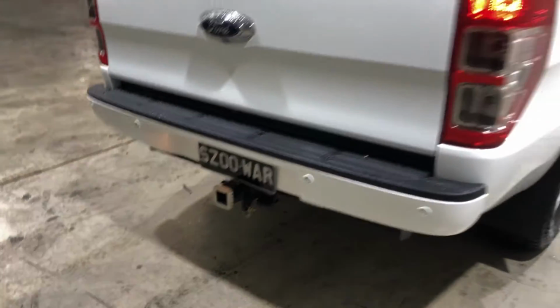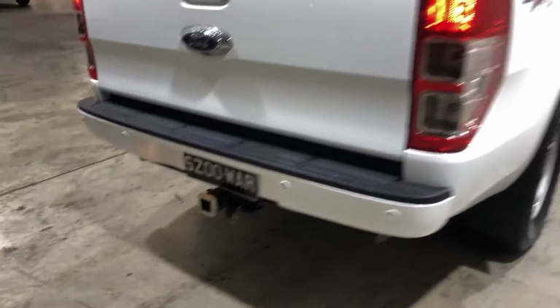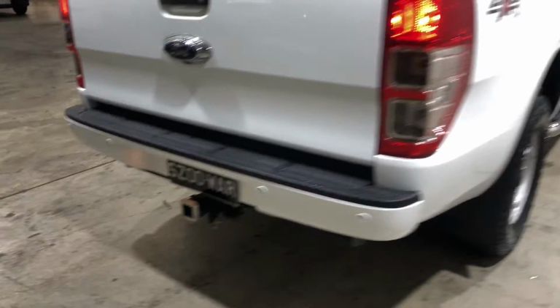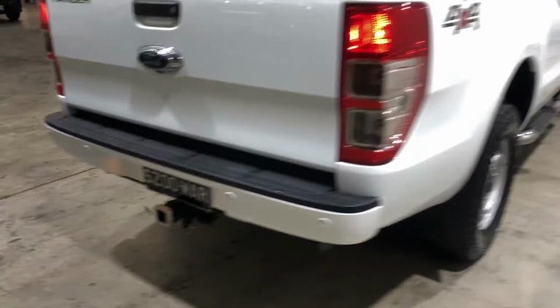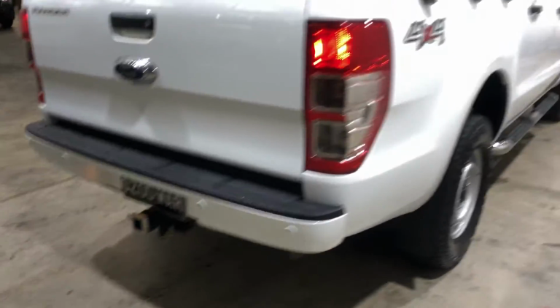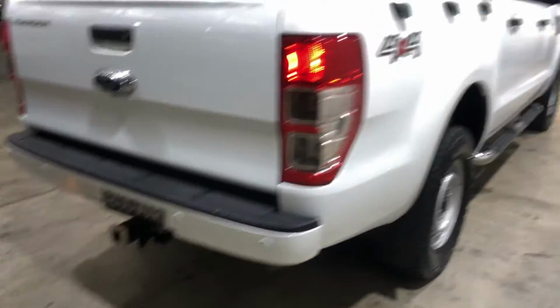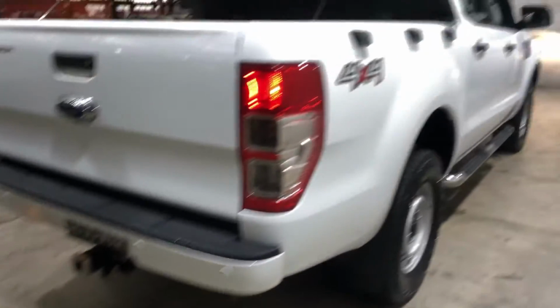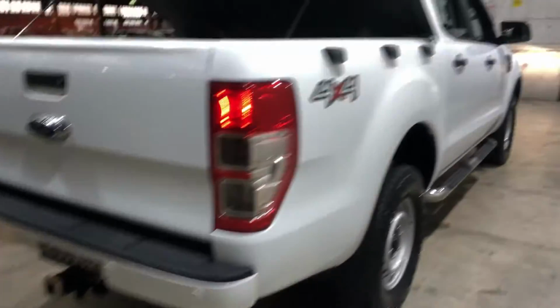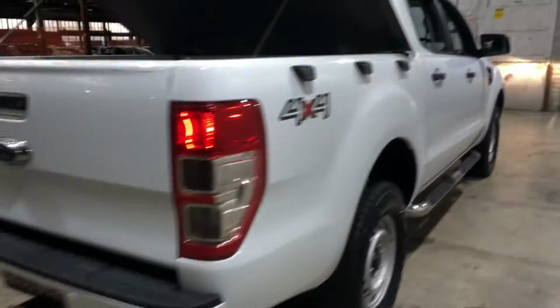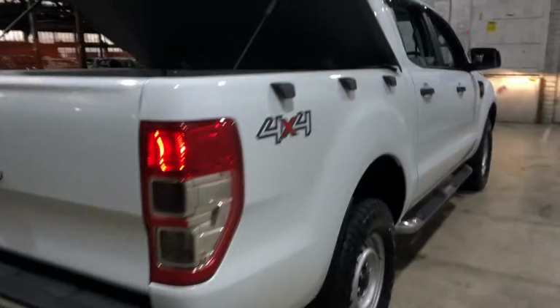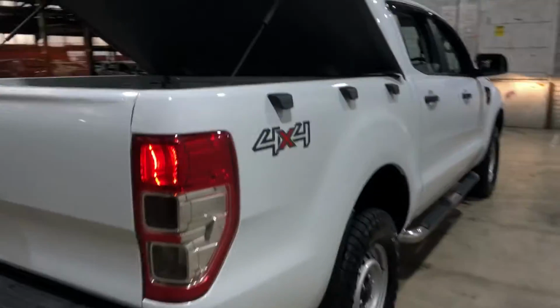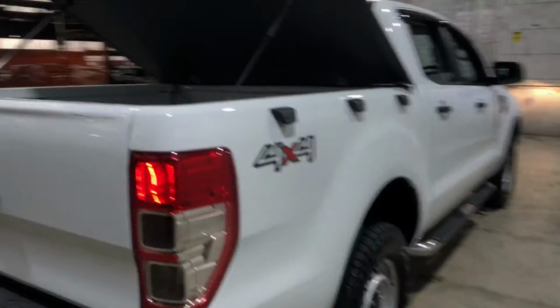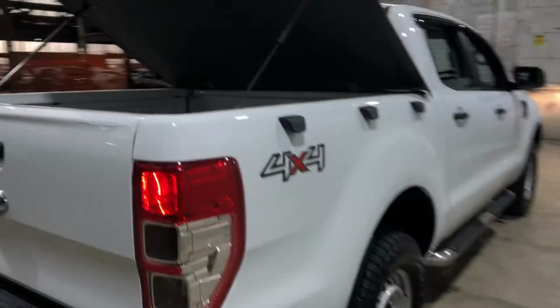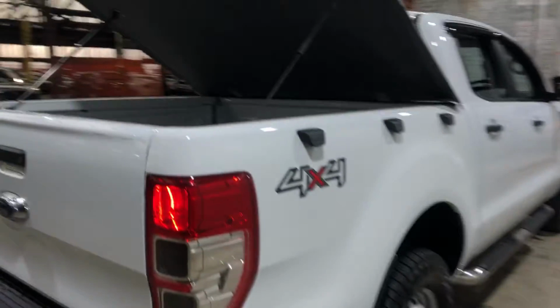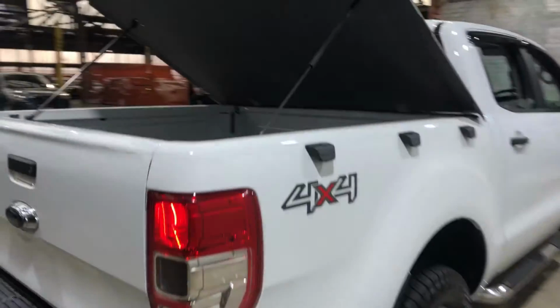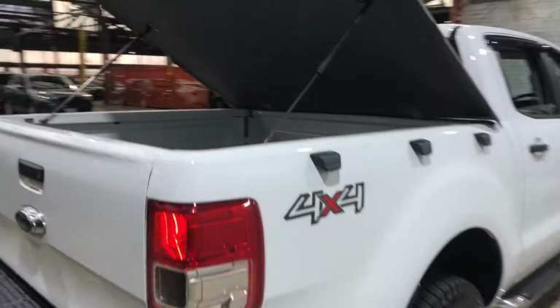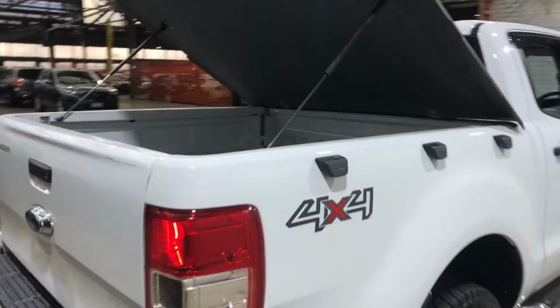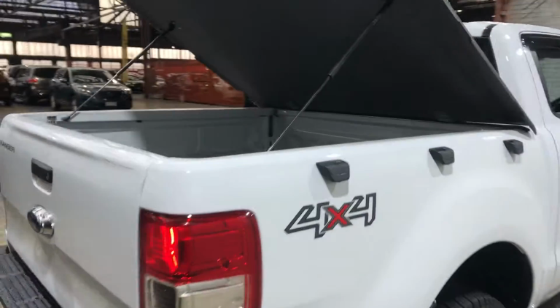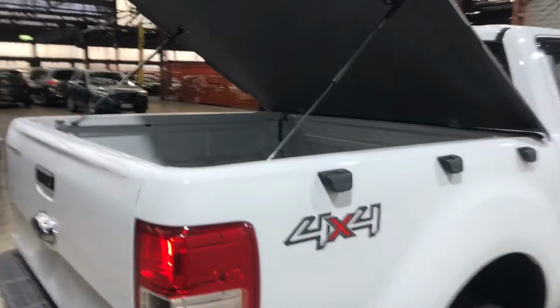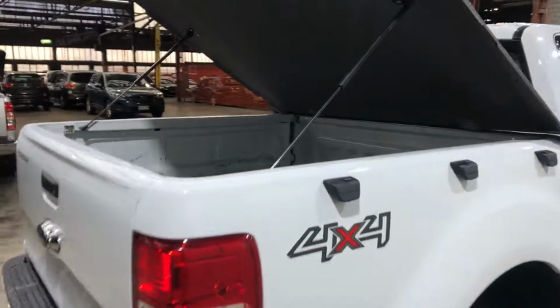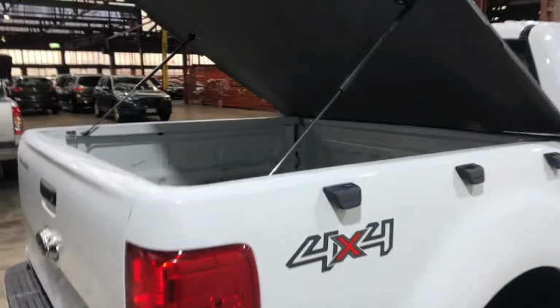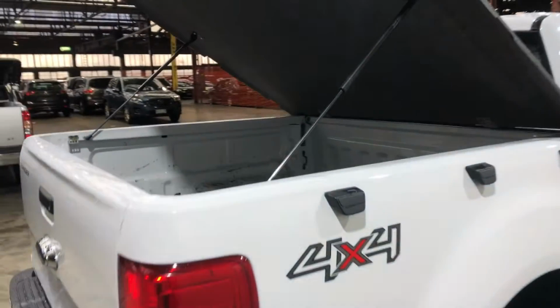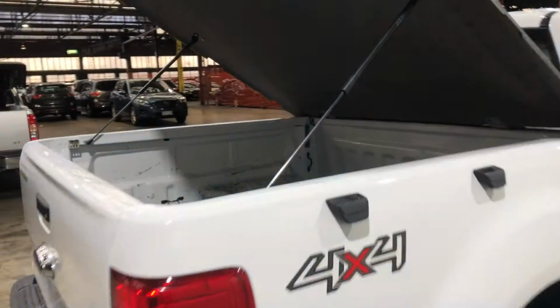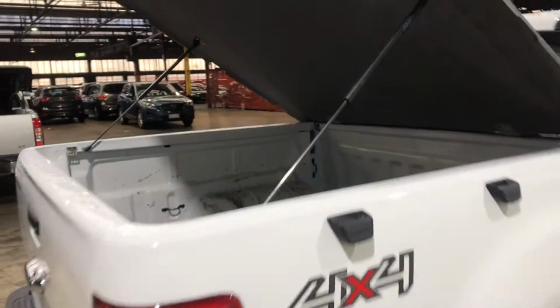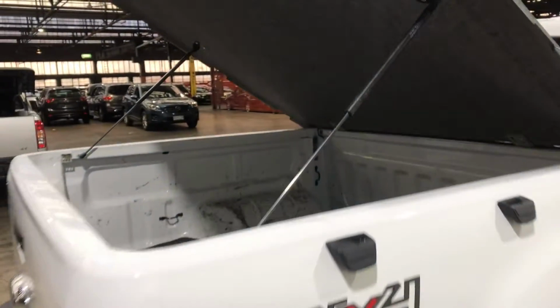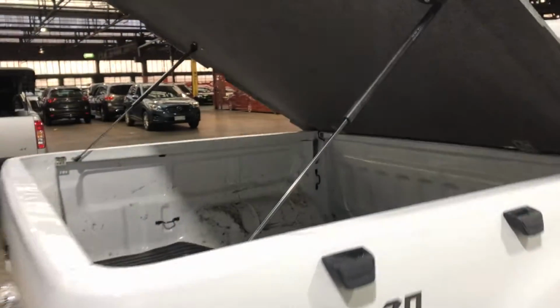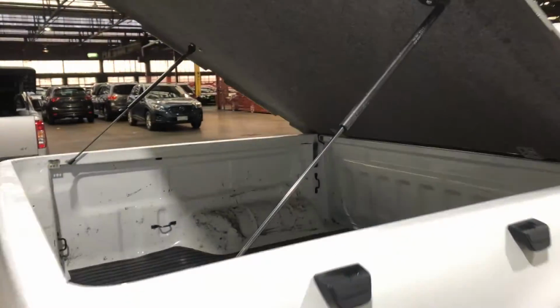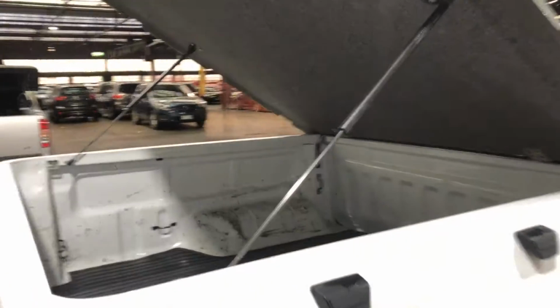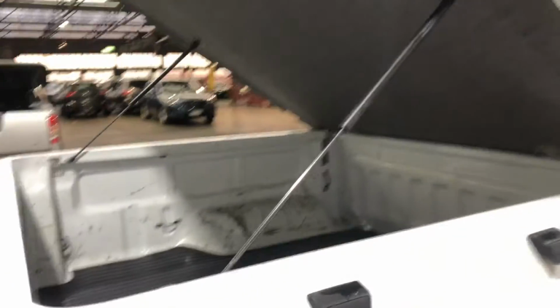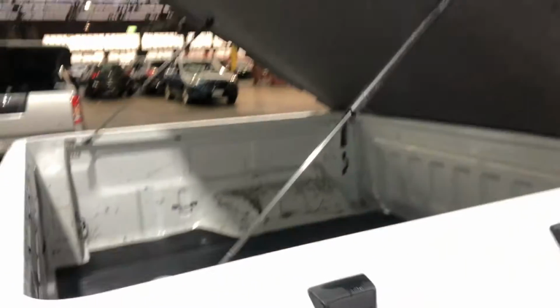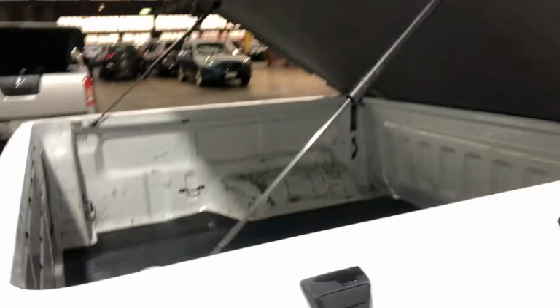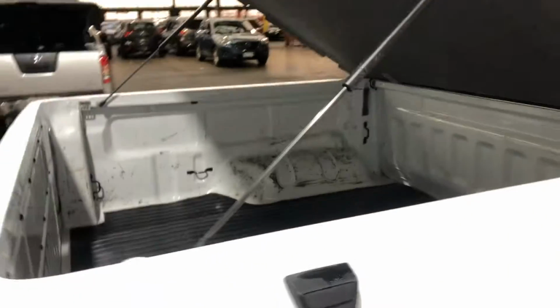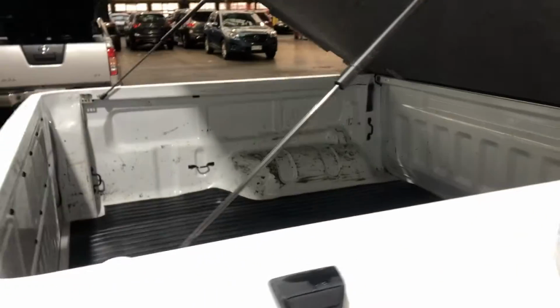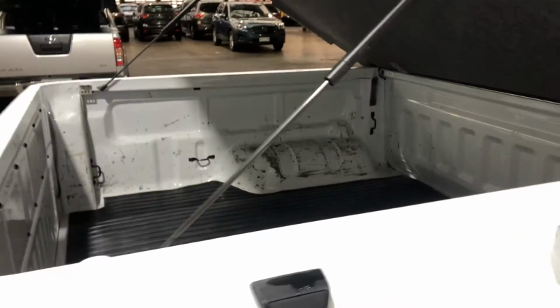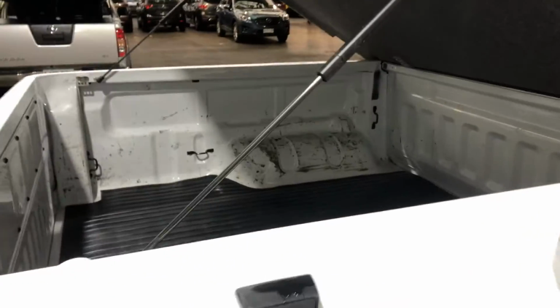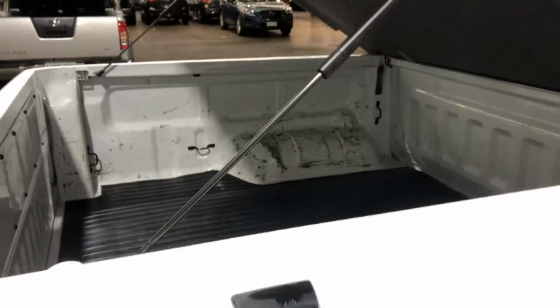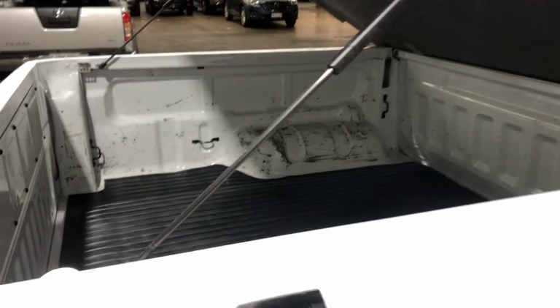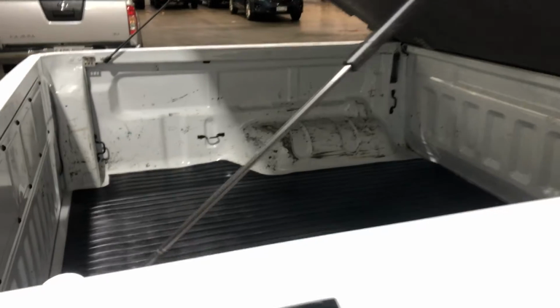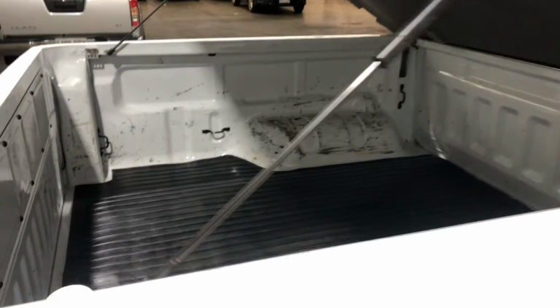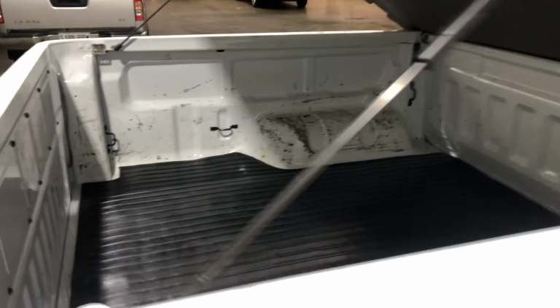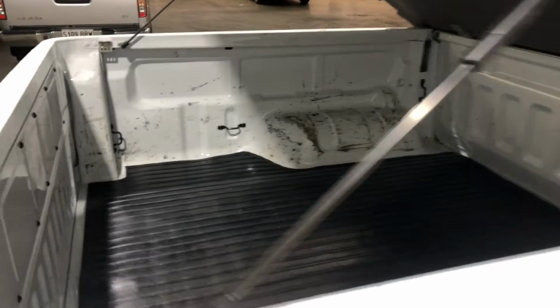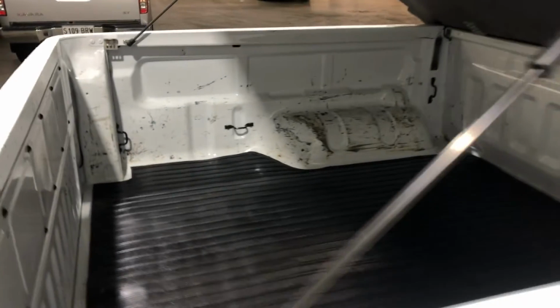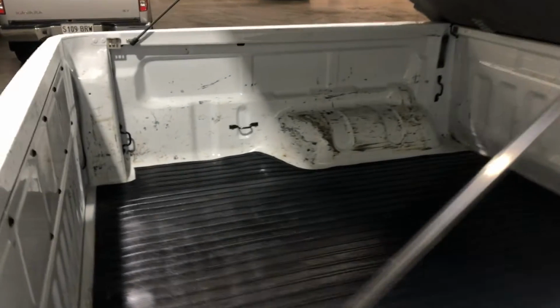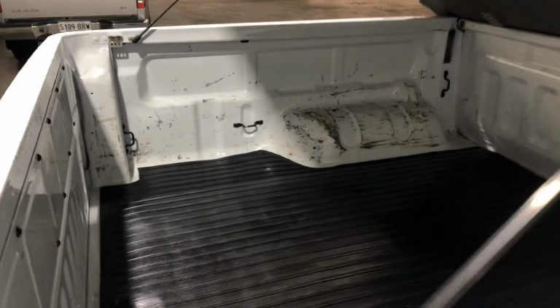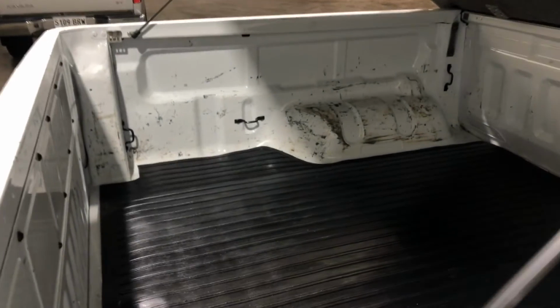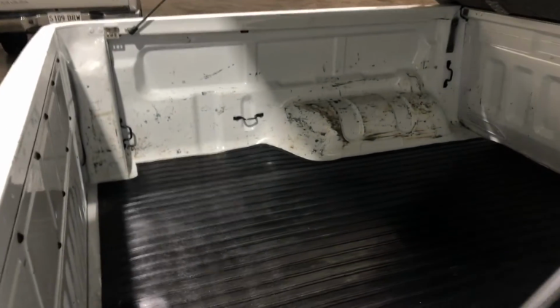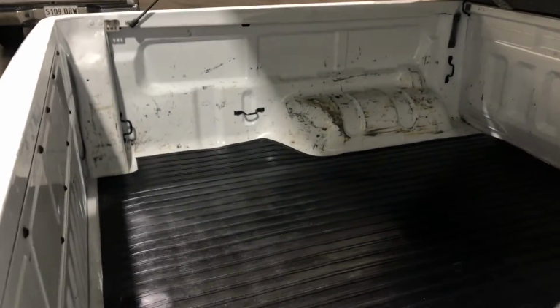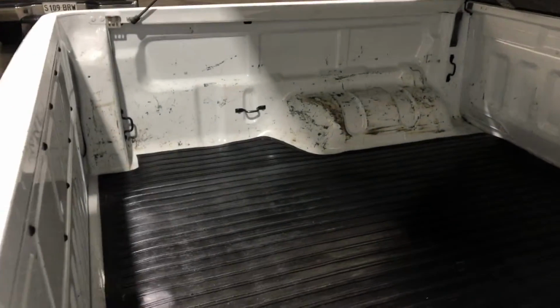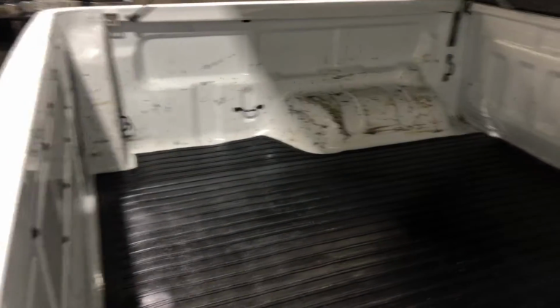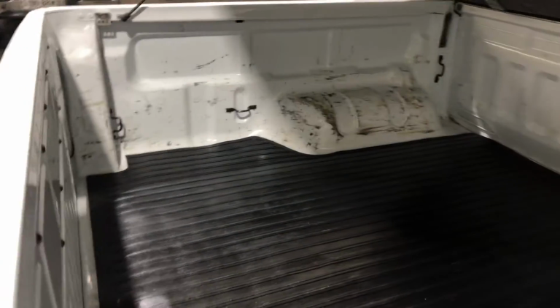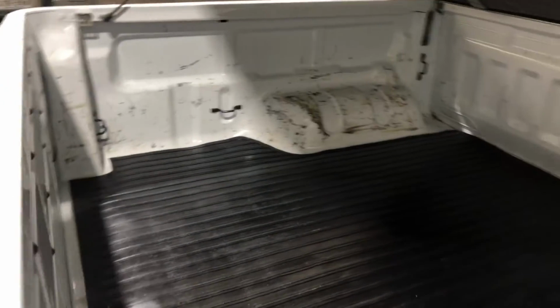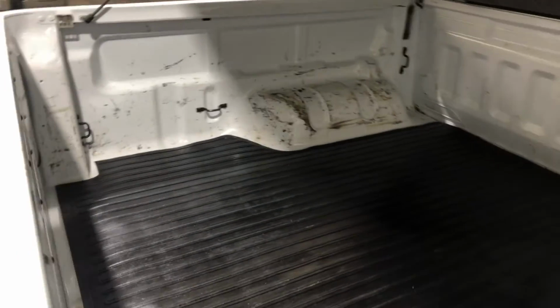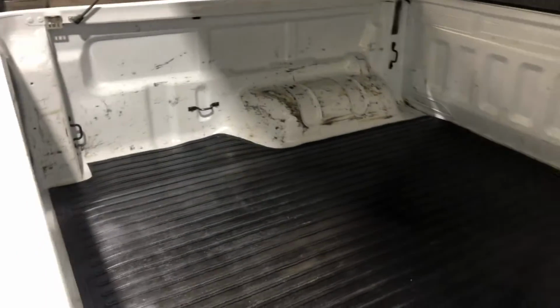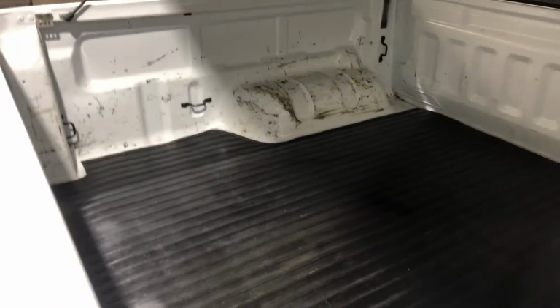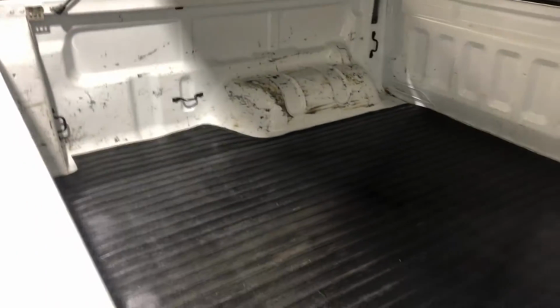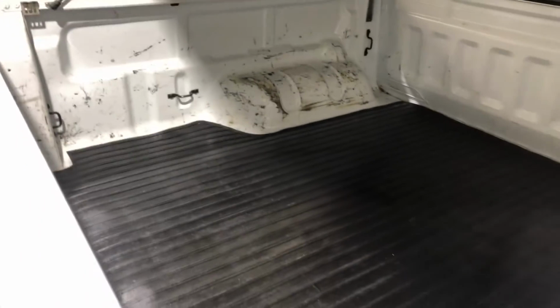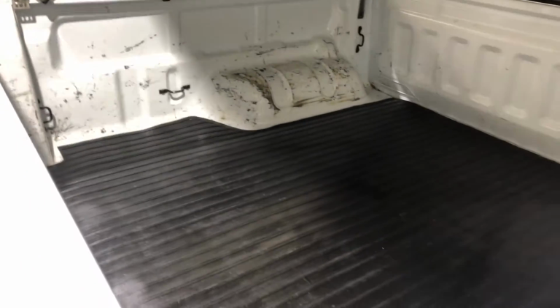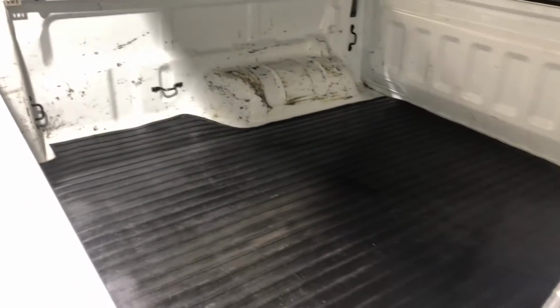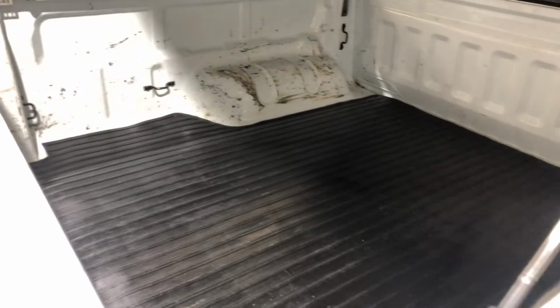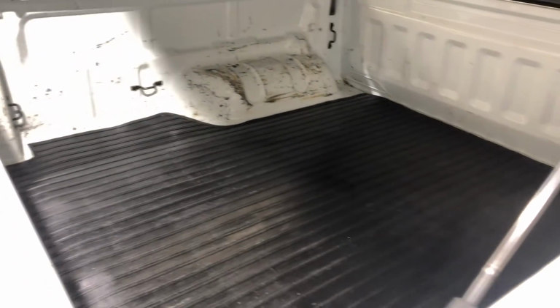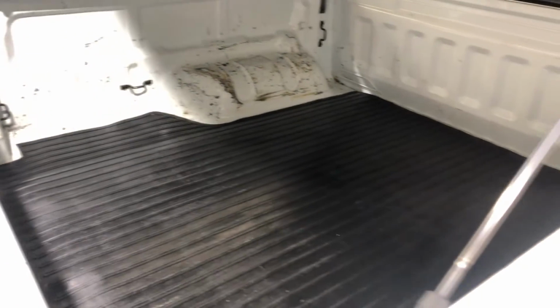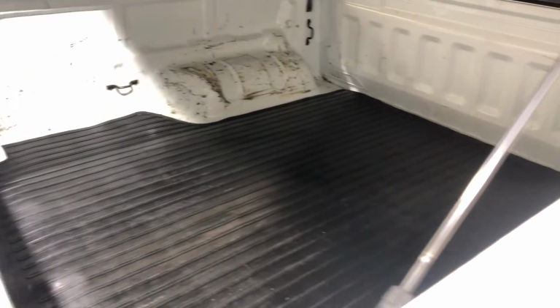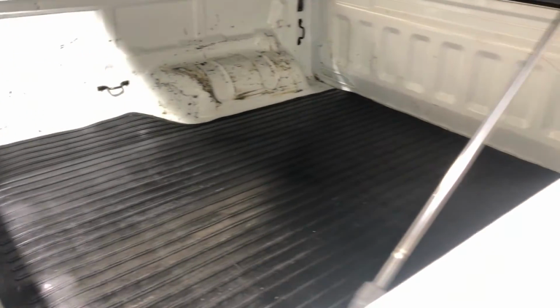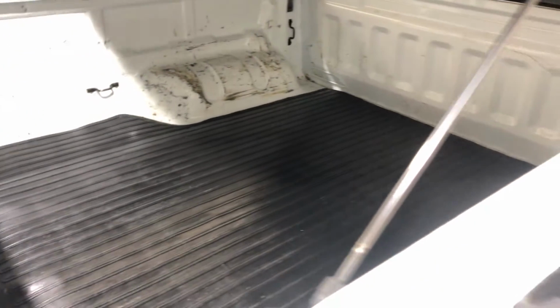As we move inside the back tray here, being a full size truck you know you're going to get a heap of space at the back.